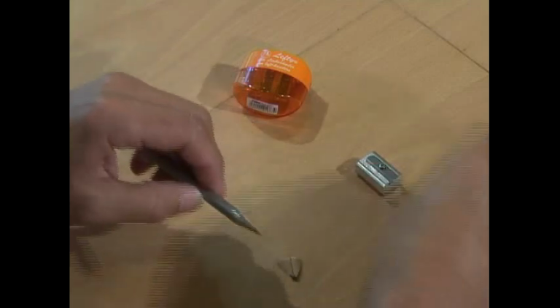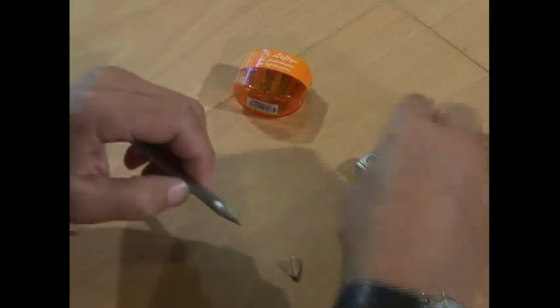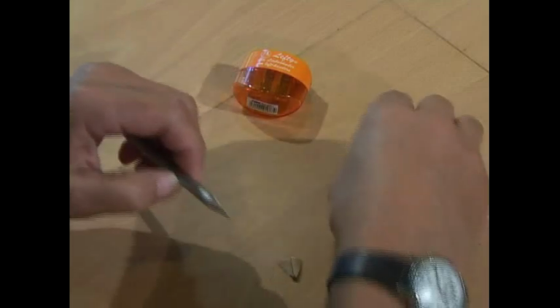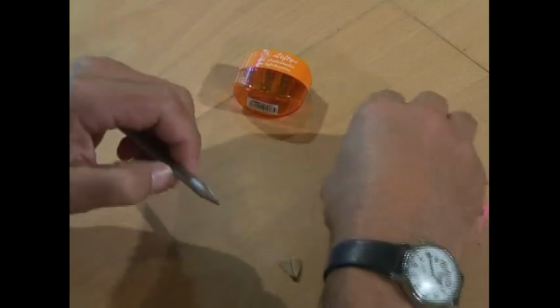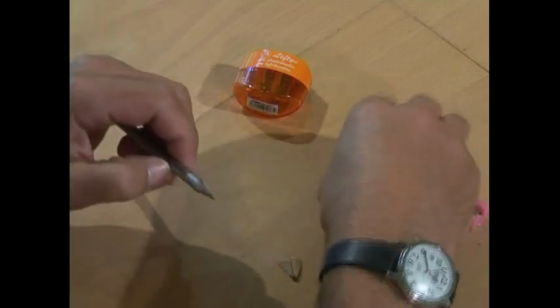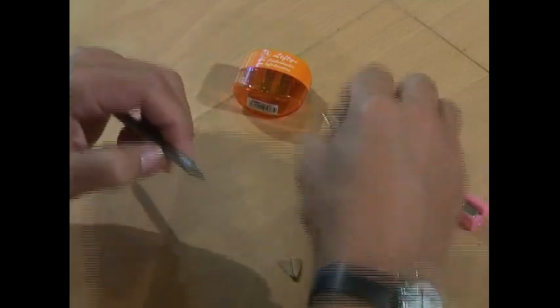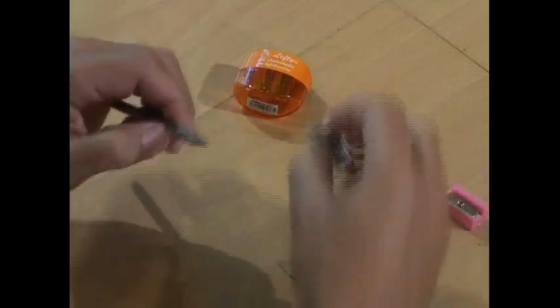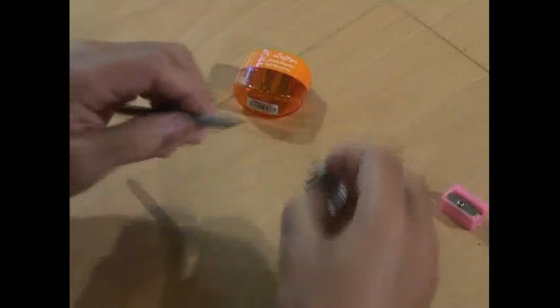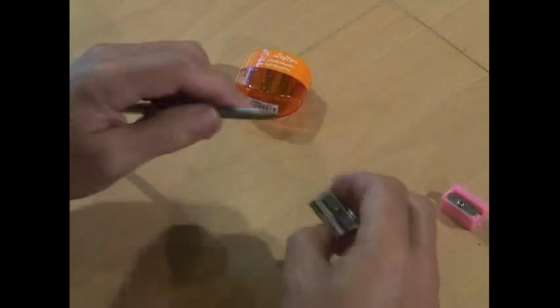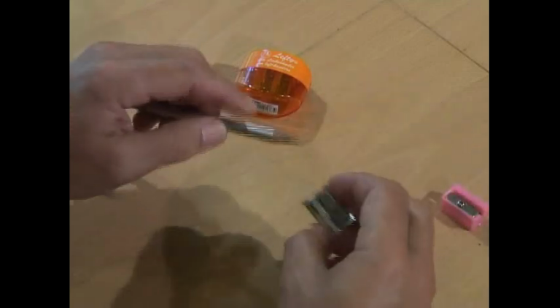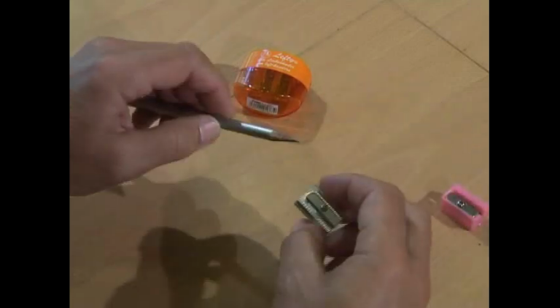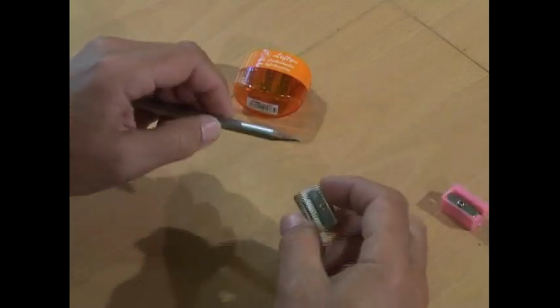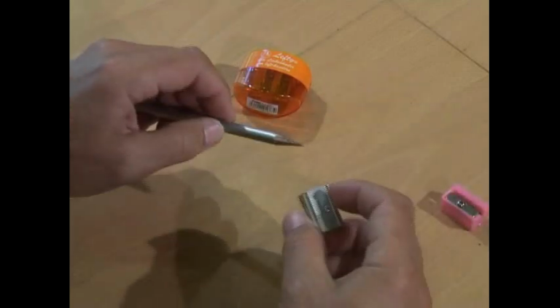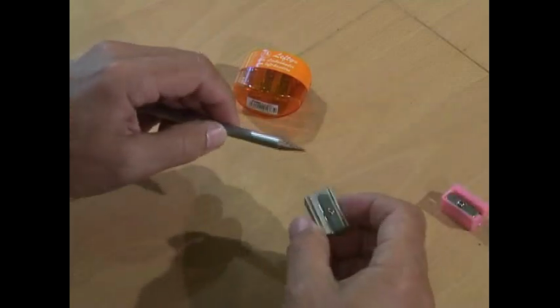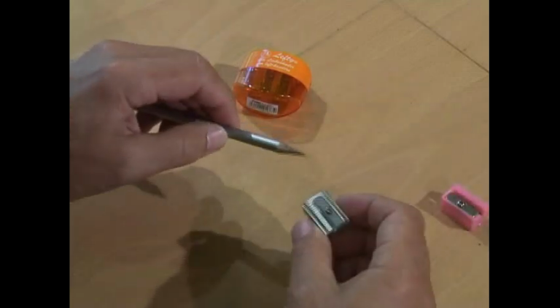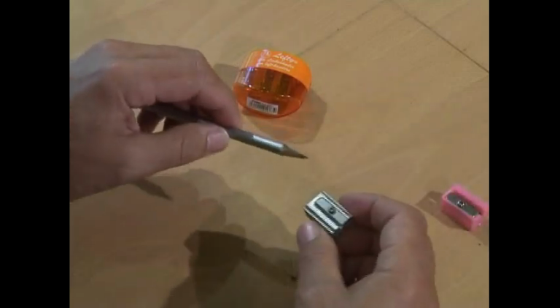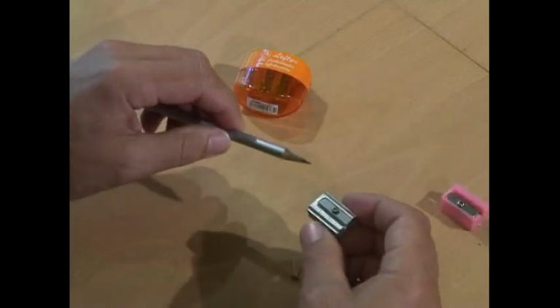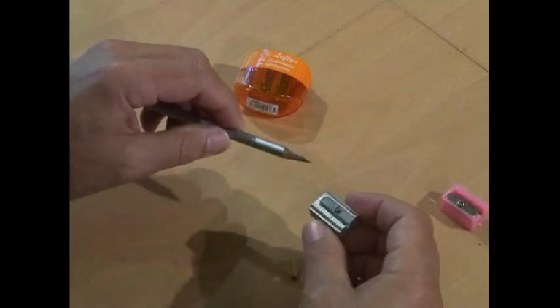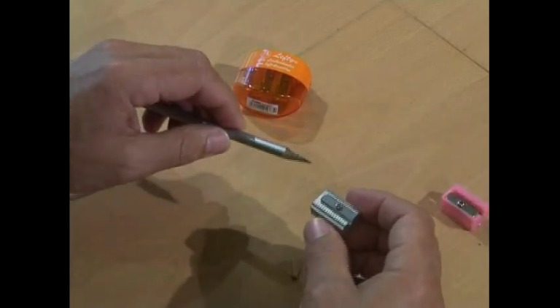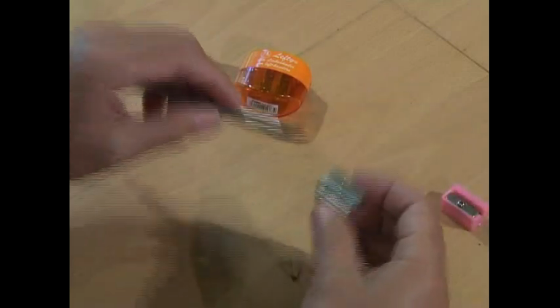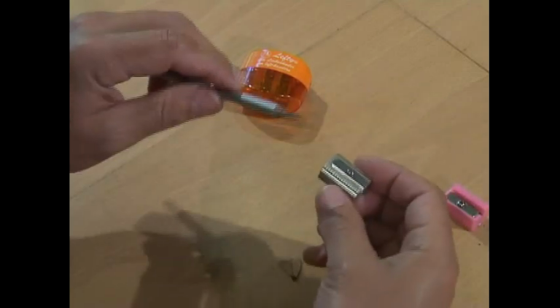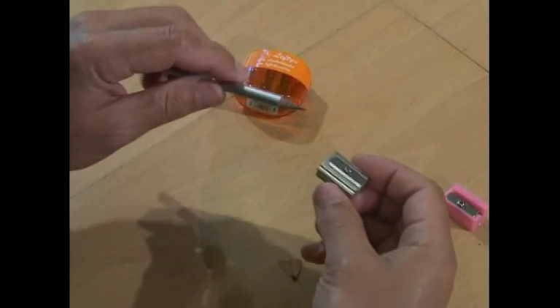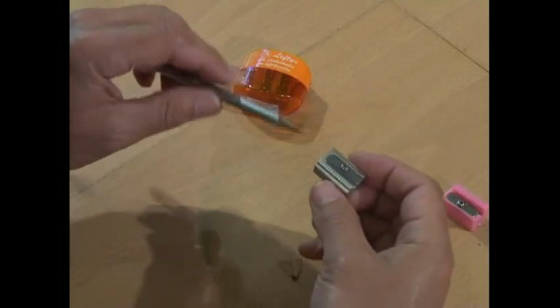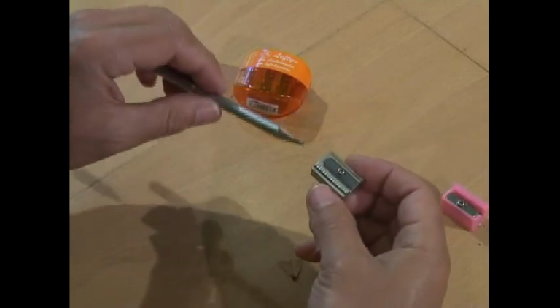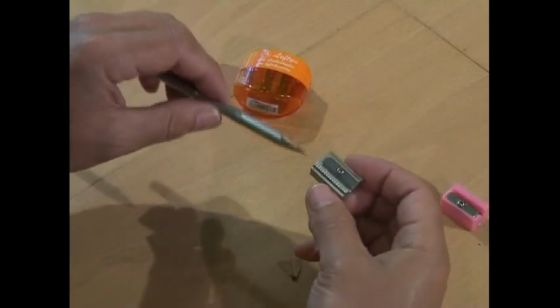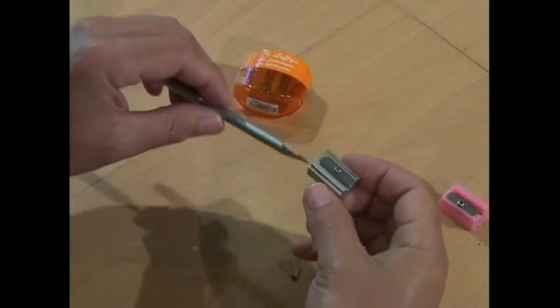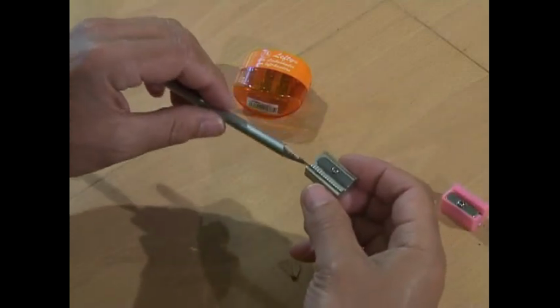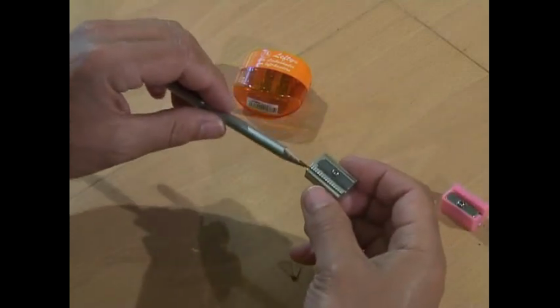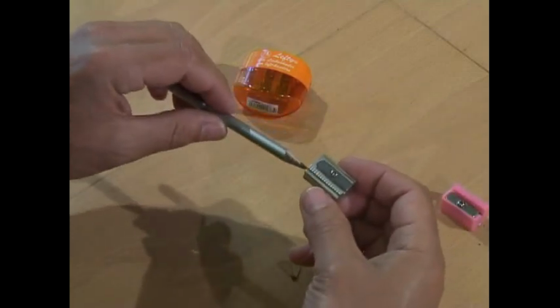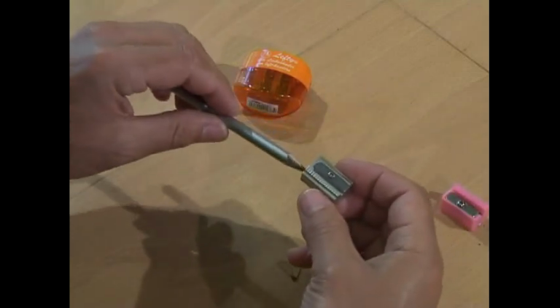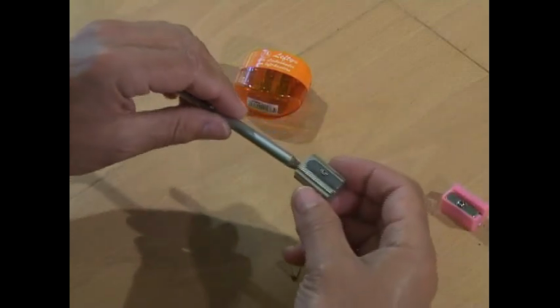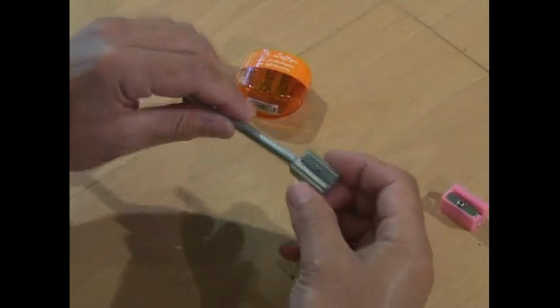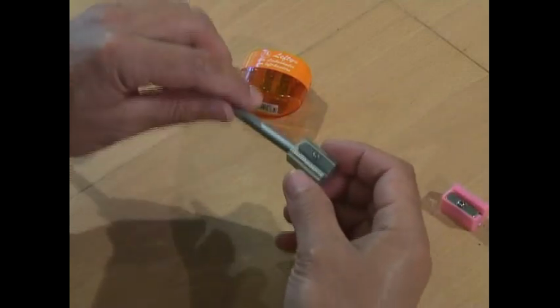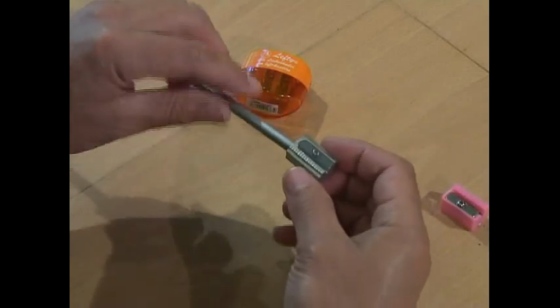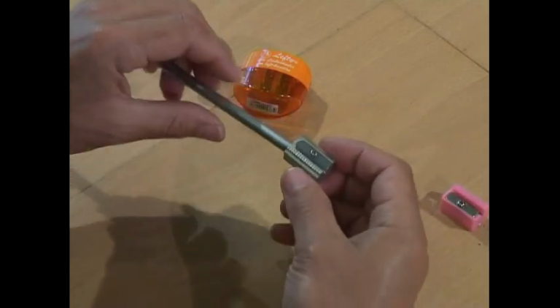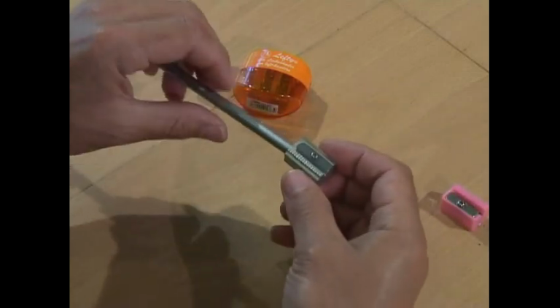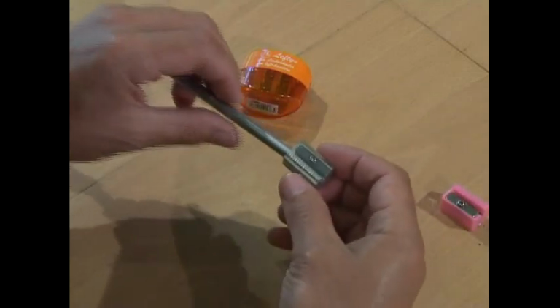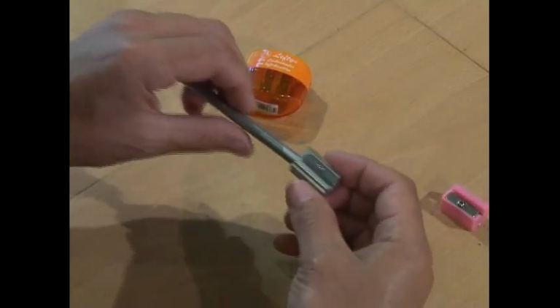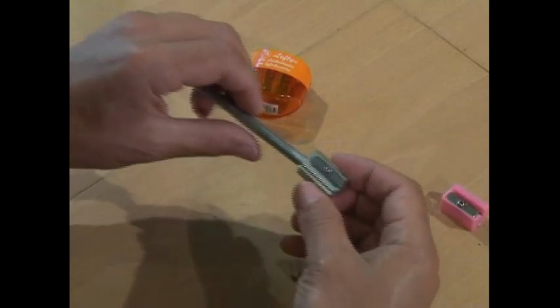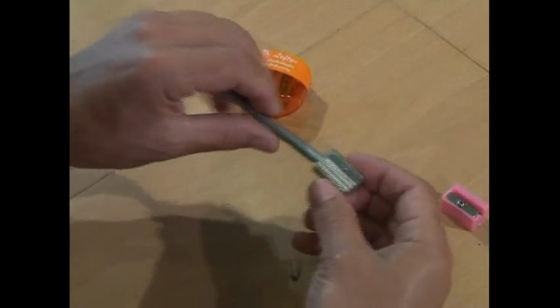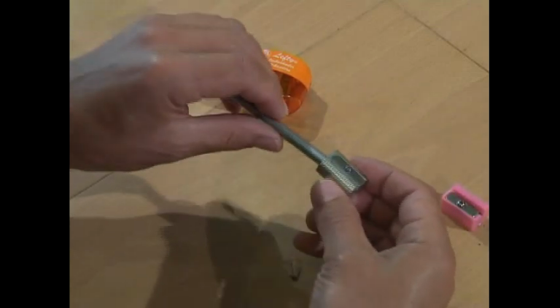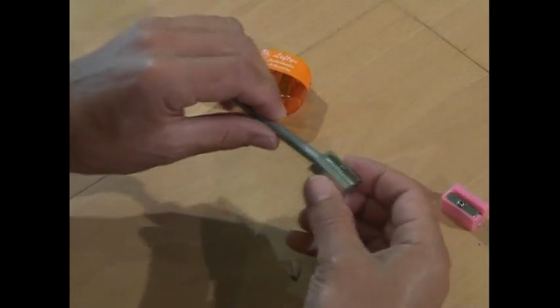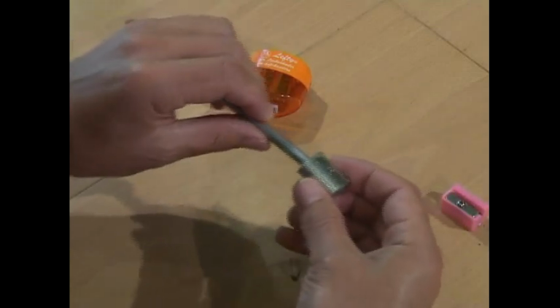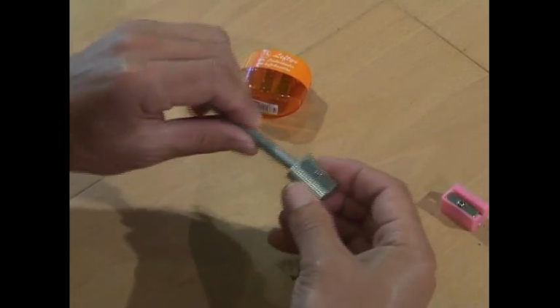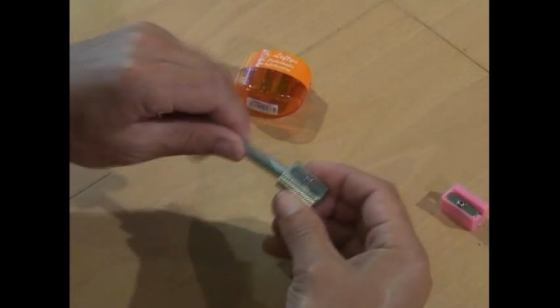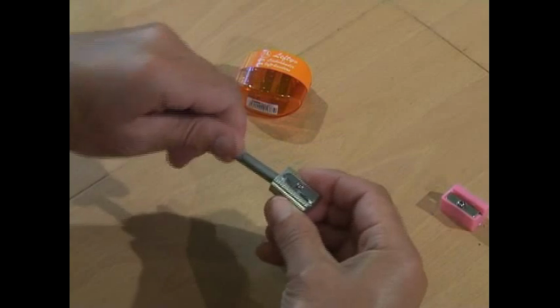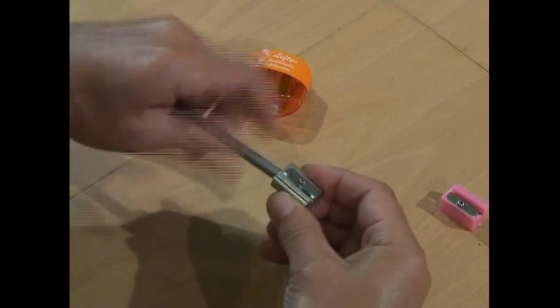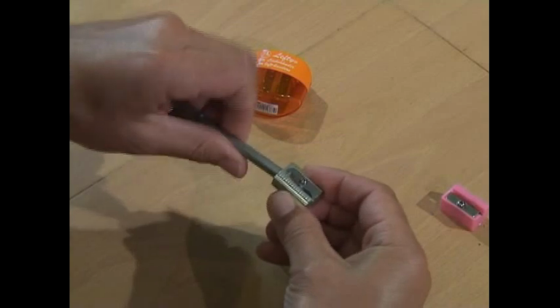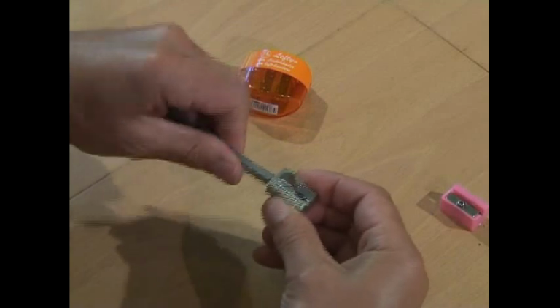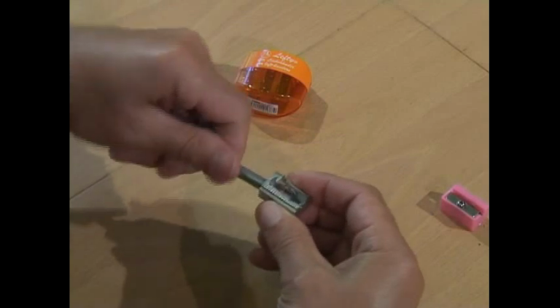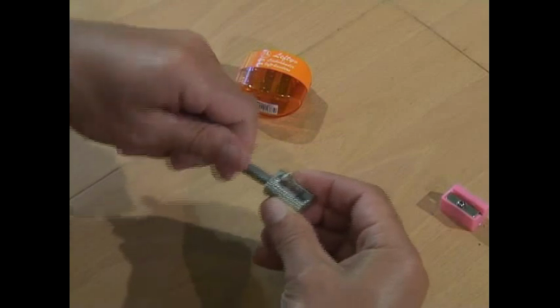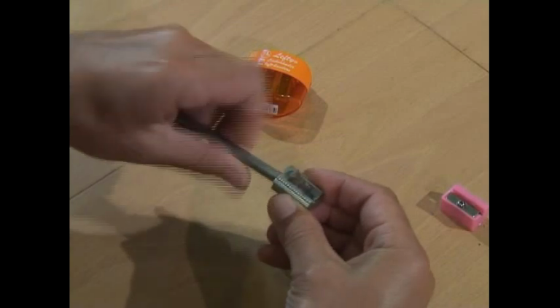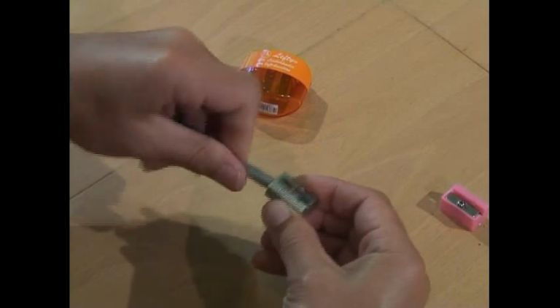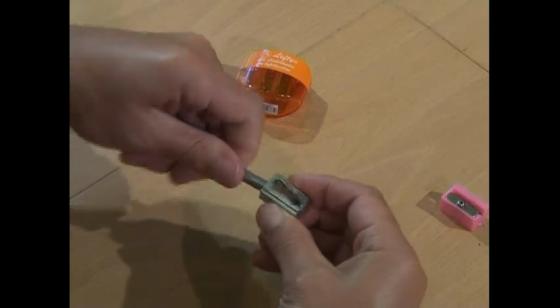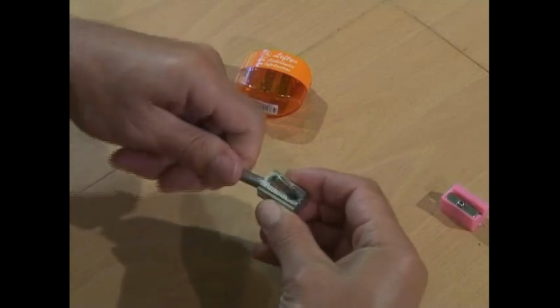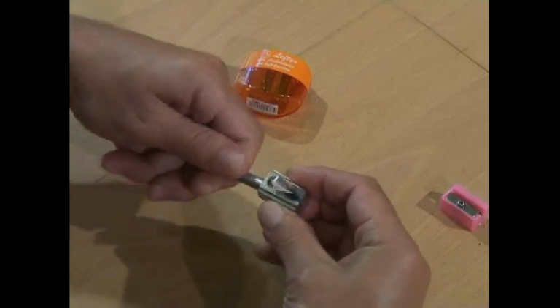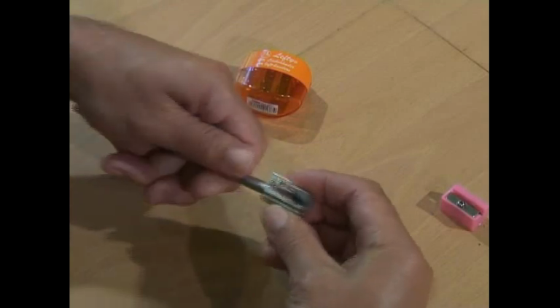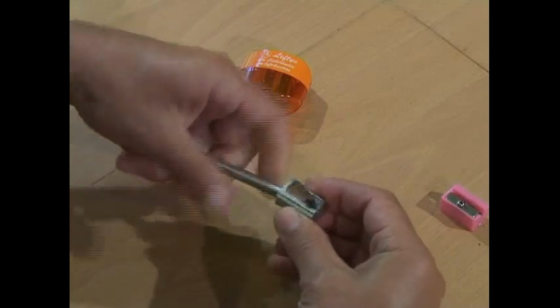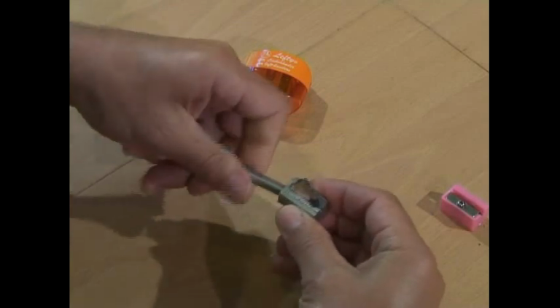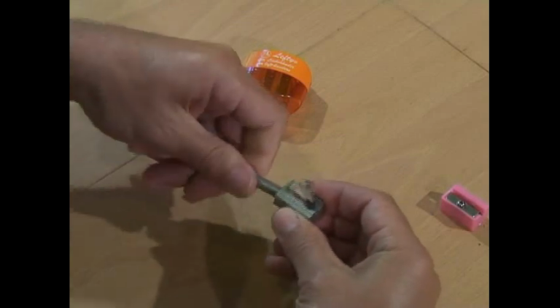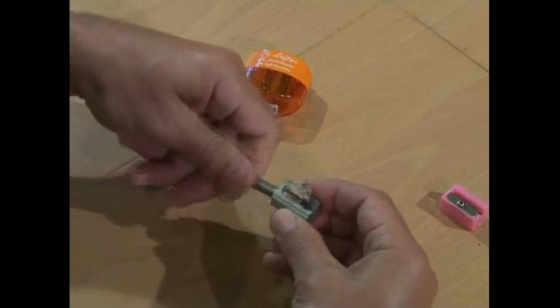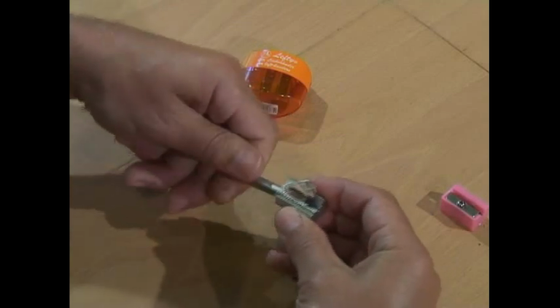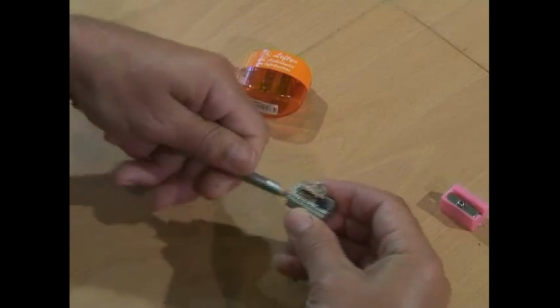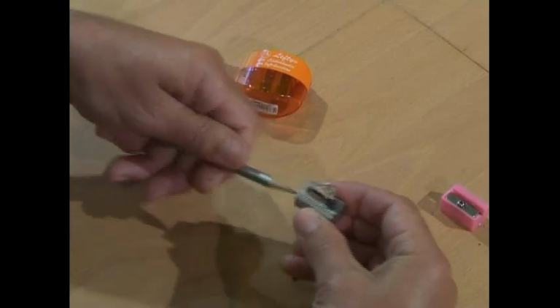So you can get hold of a left-handed pencil sharpener with the blade fully reversed, put your pencil in left-handed, turn away and sharpen your pencil.